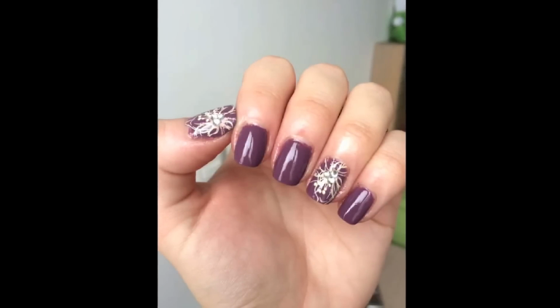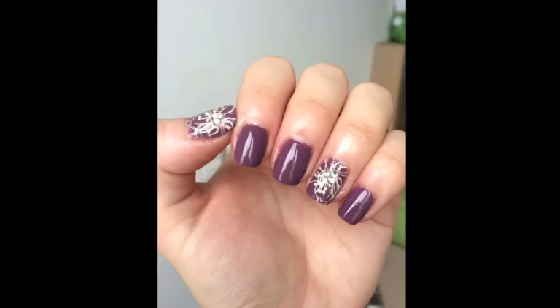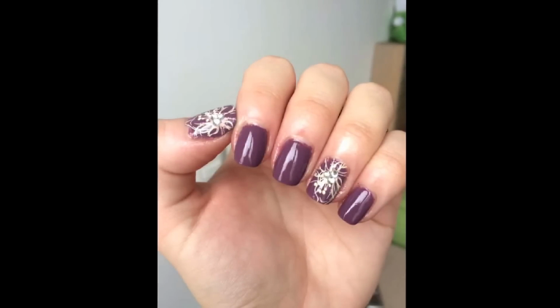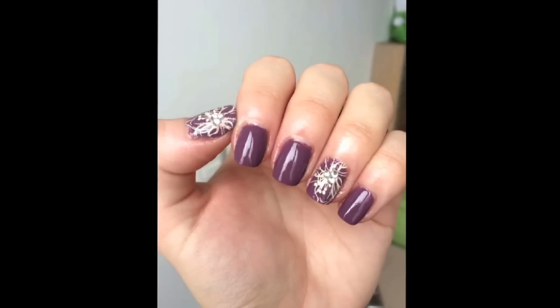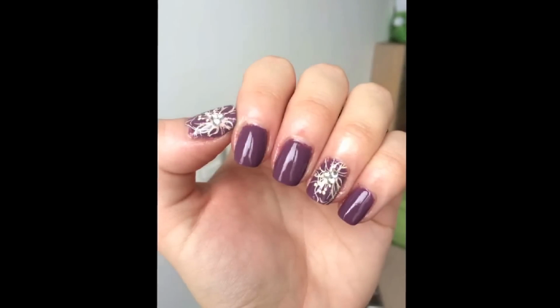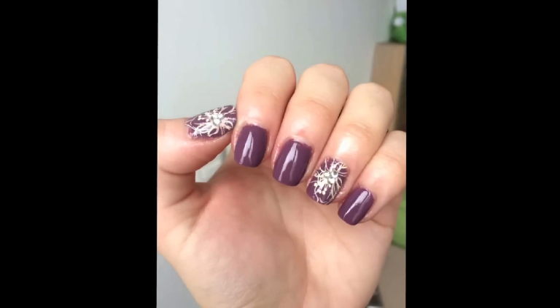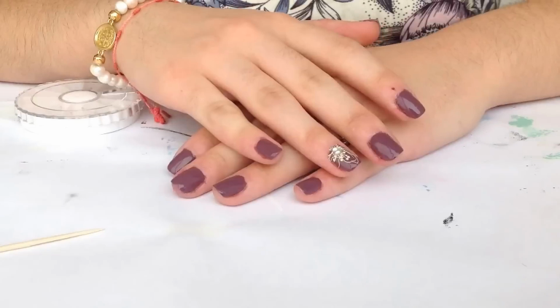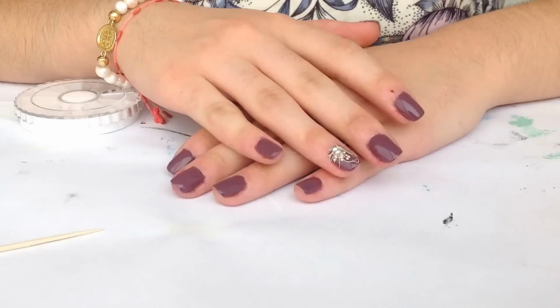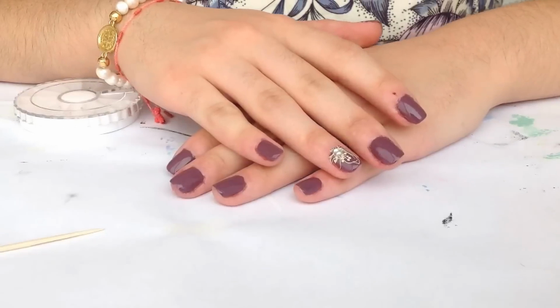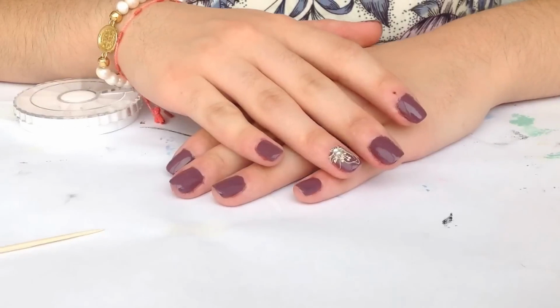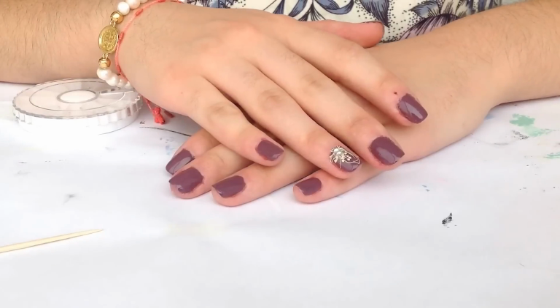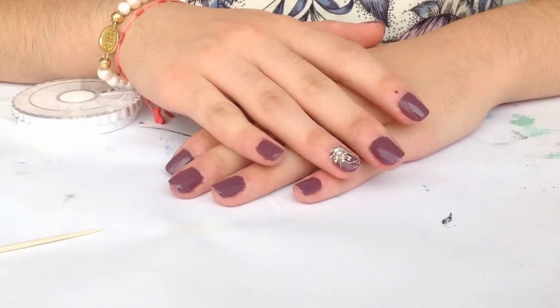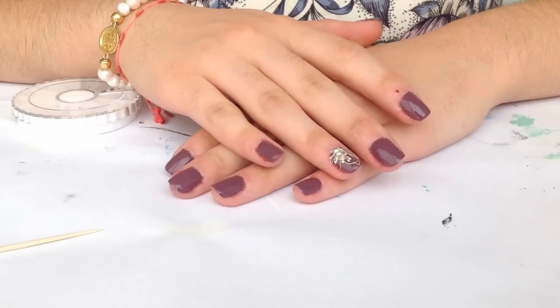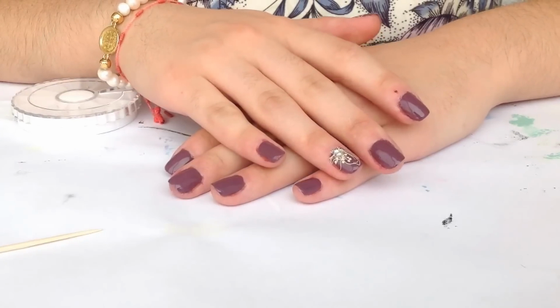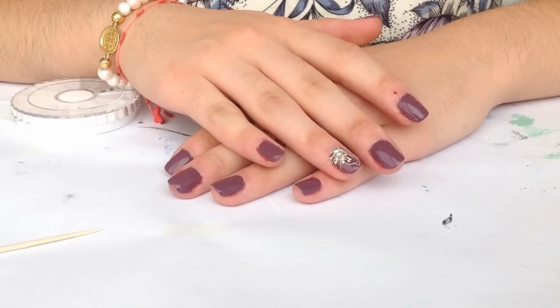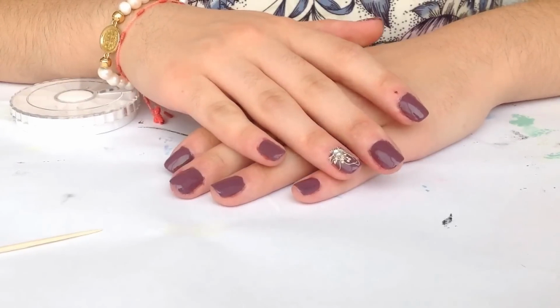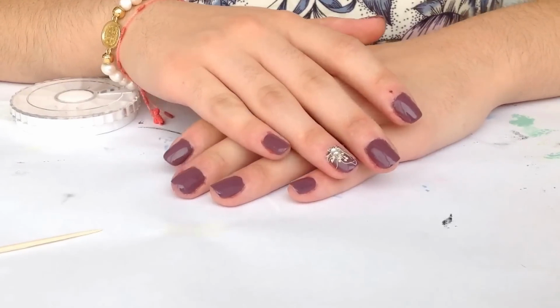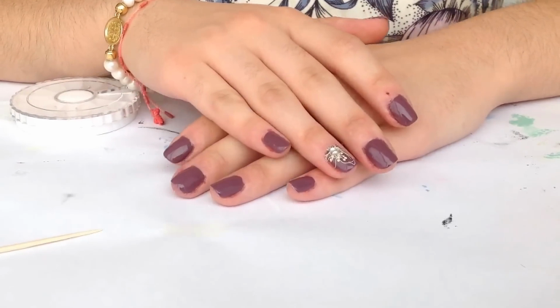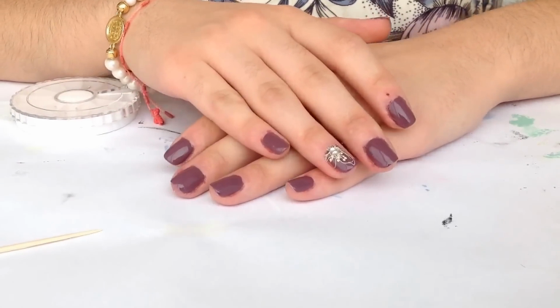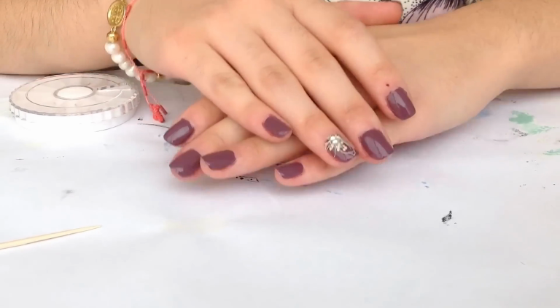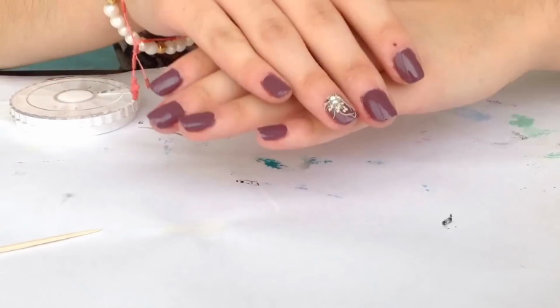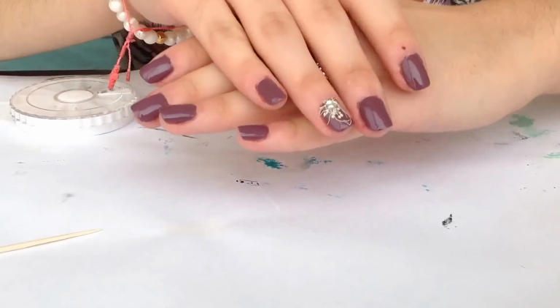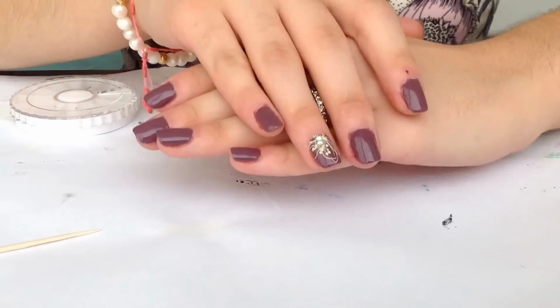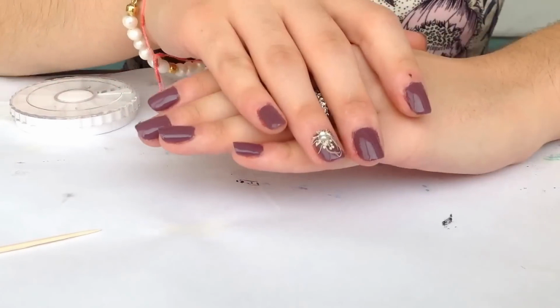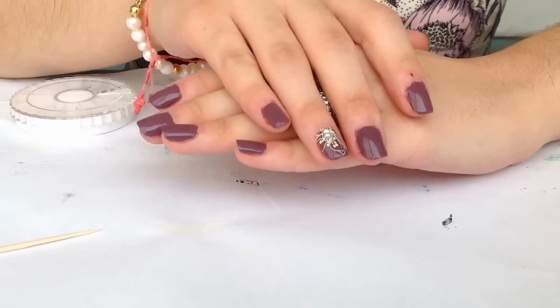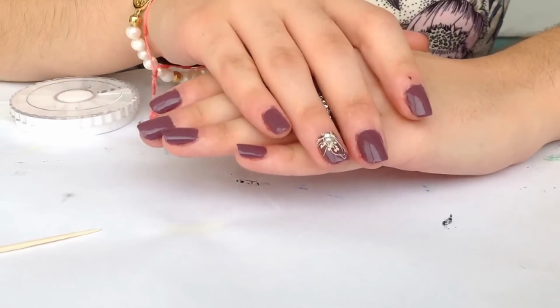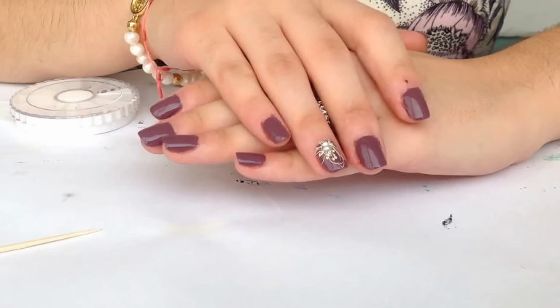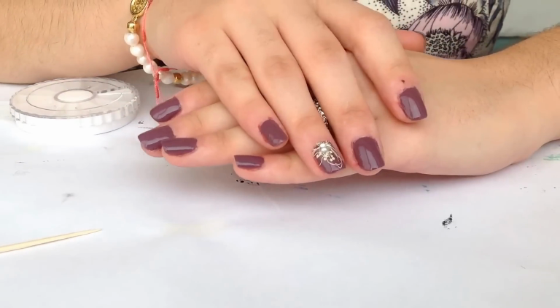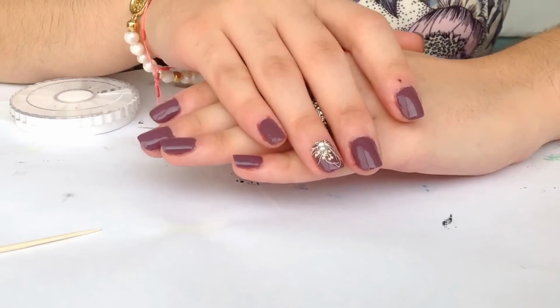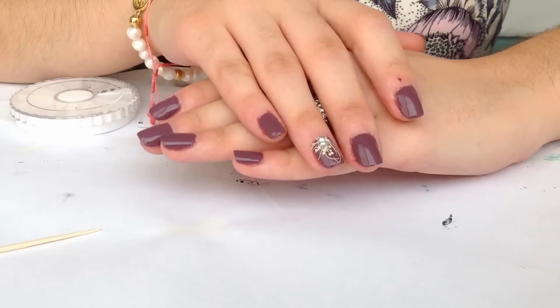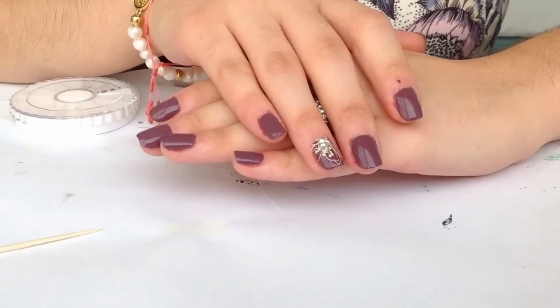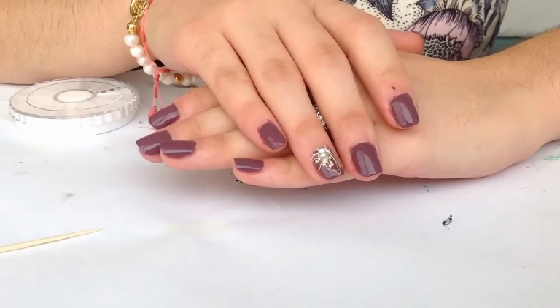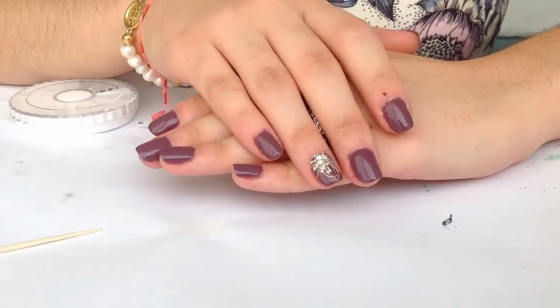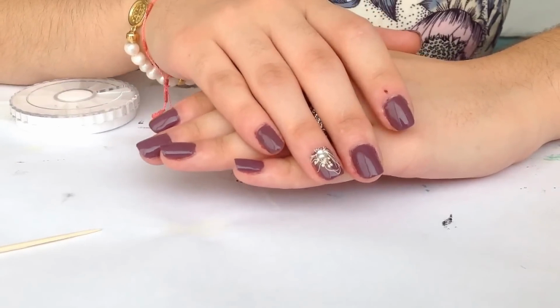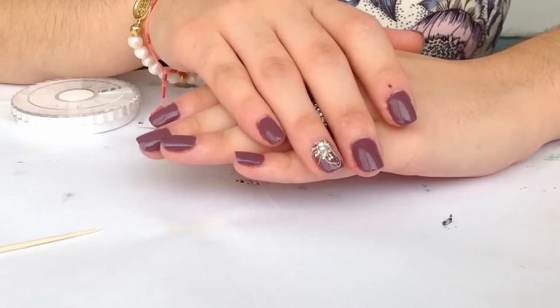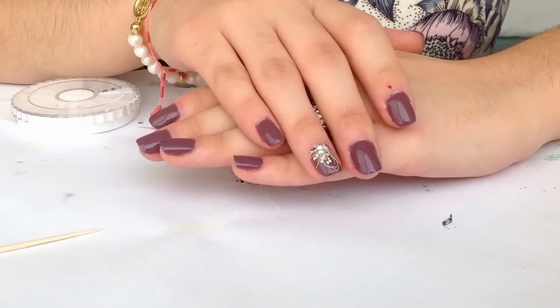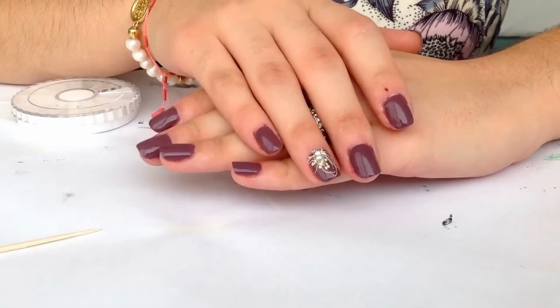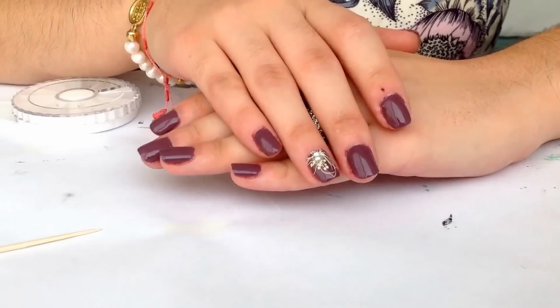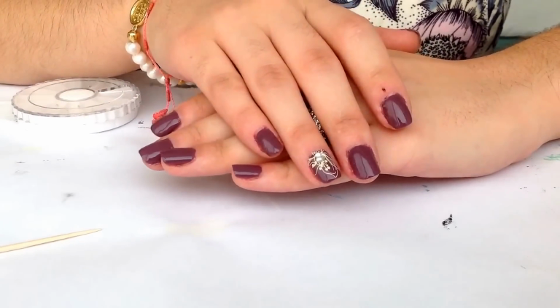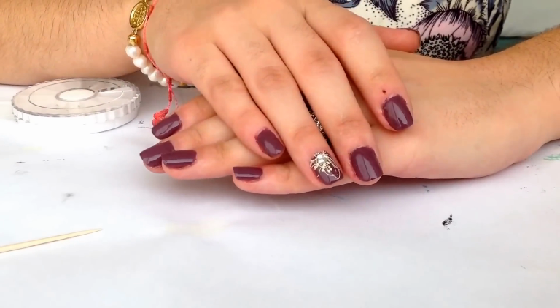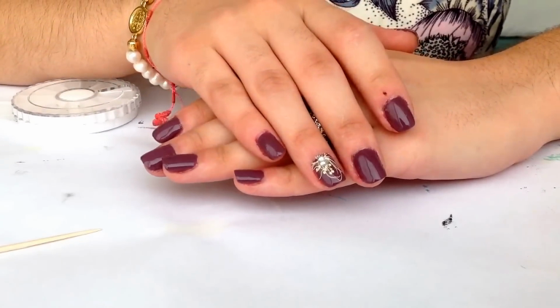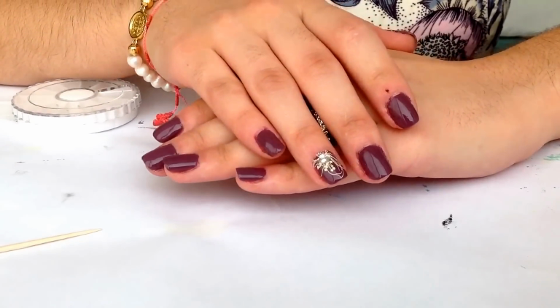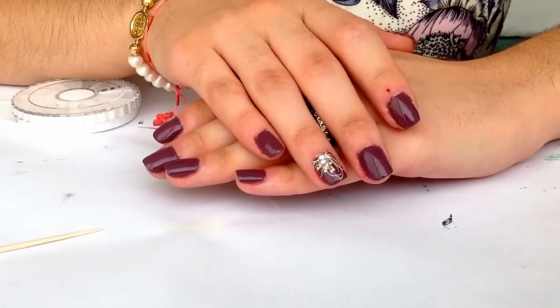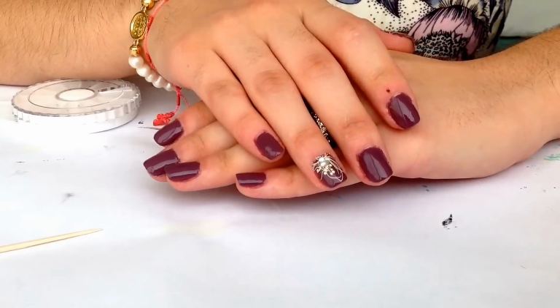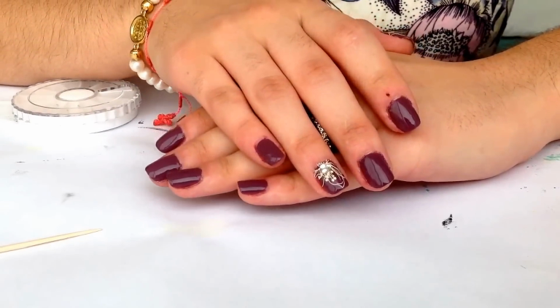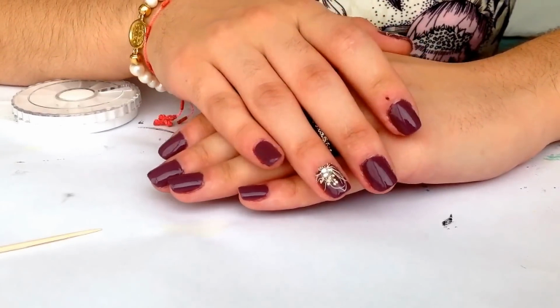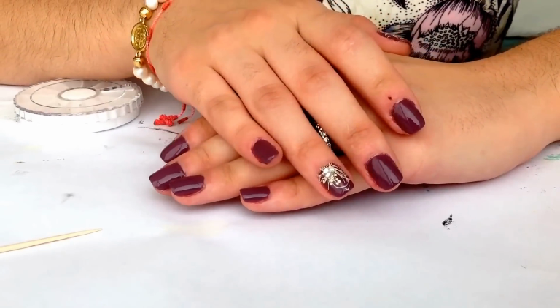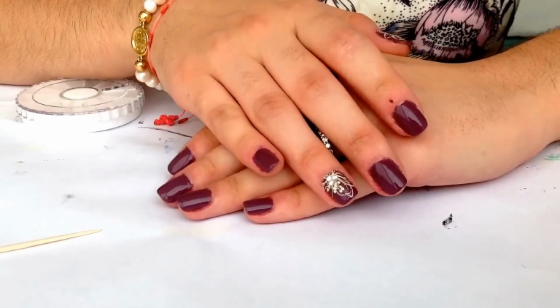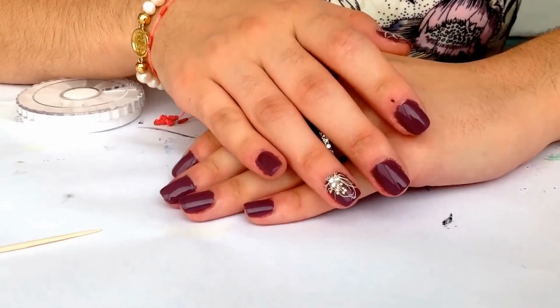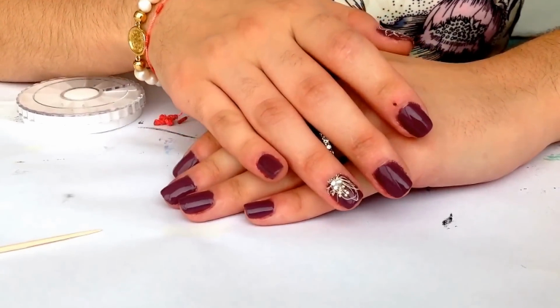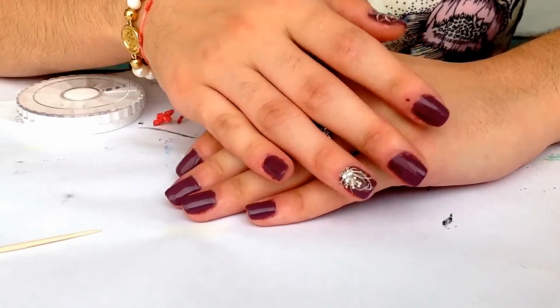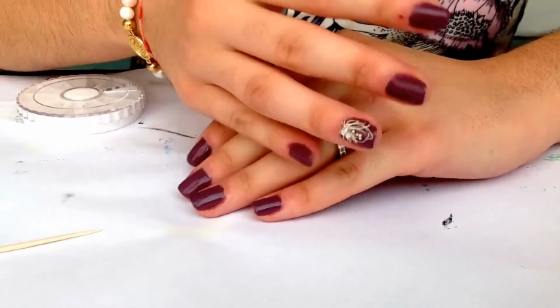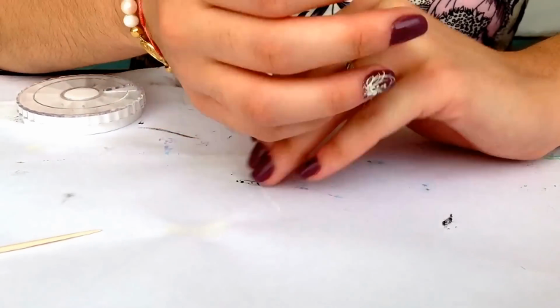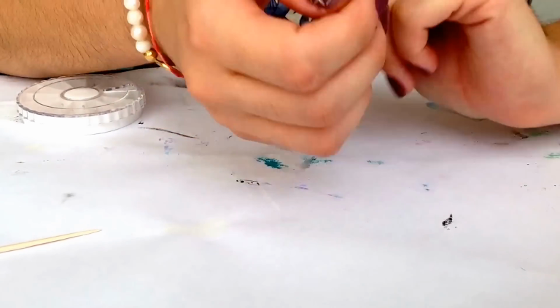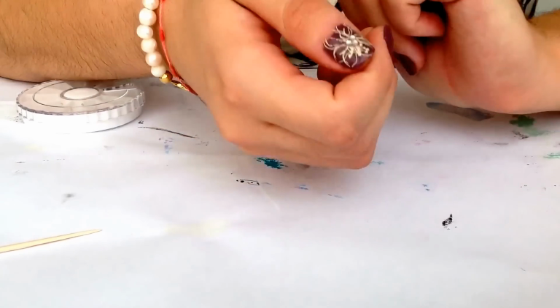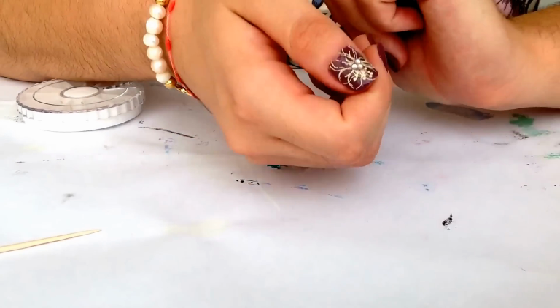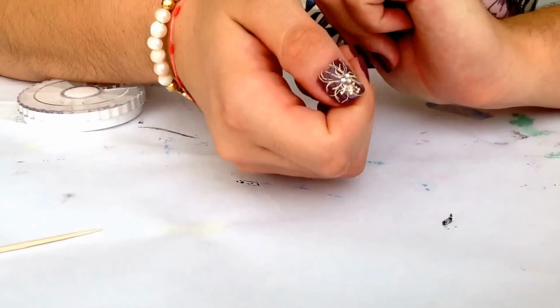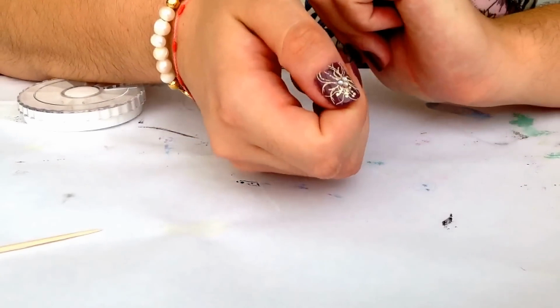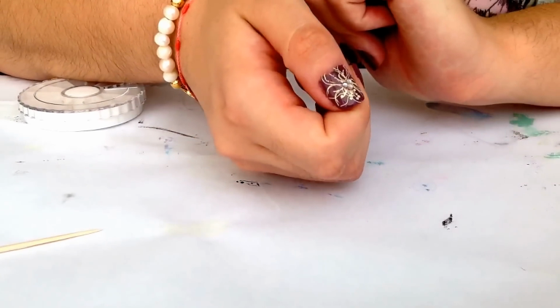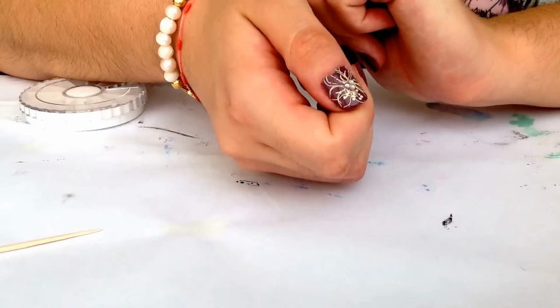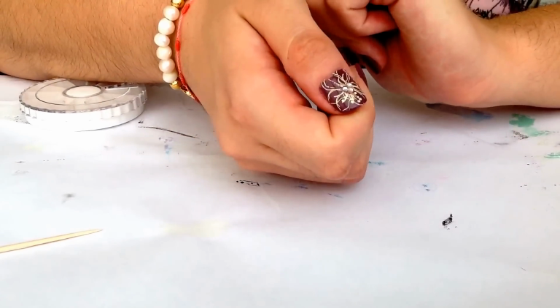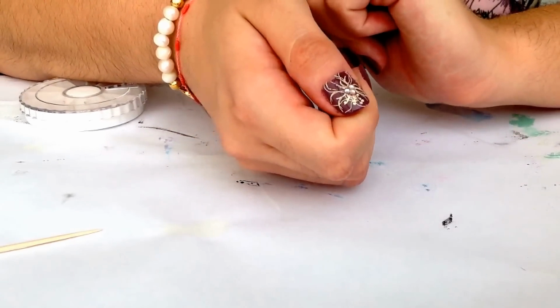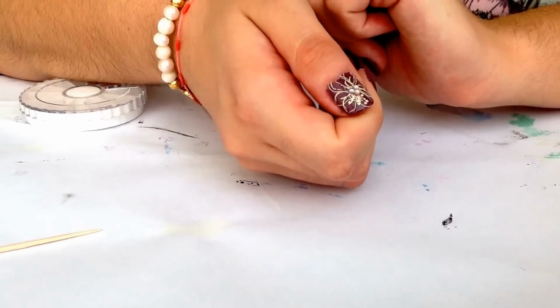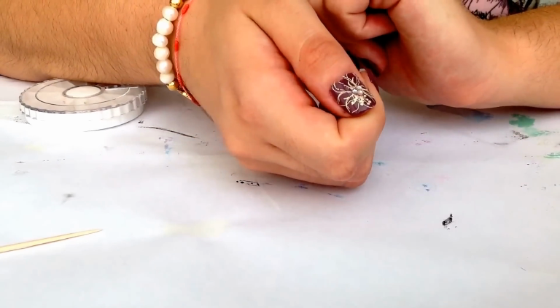Hi girls! Today I want to show you how to create this simple manicure. It's really elegant.